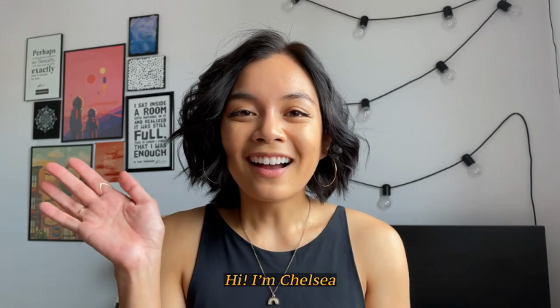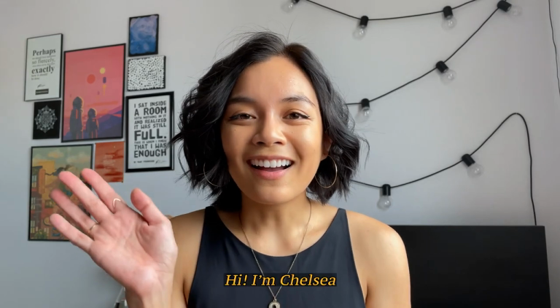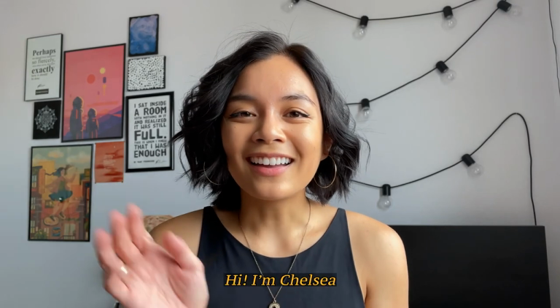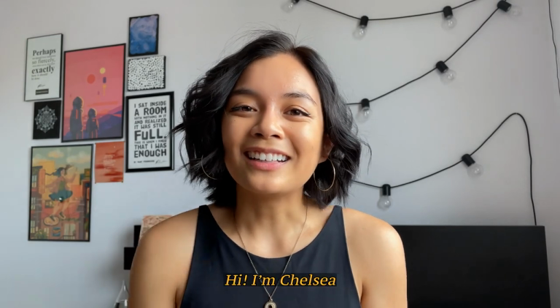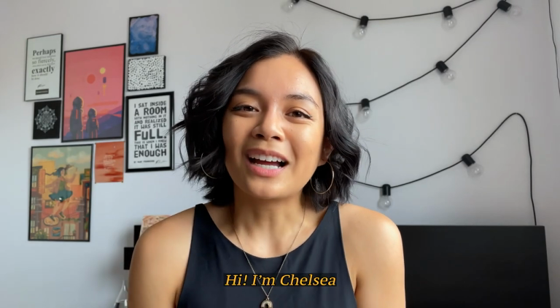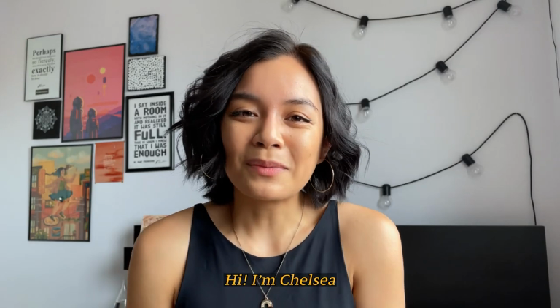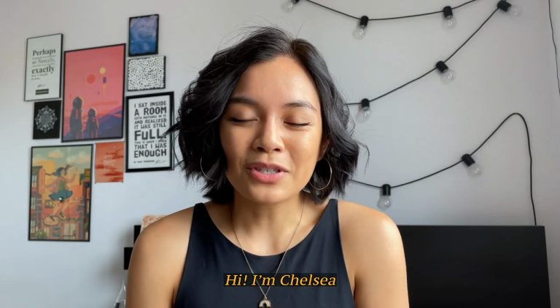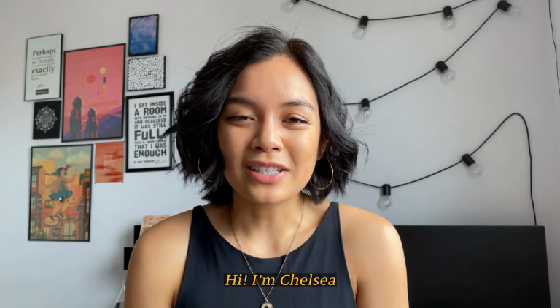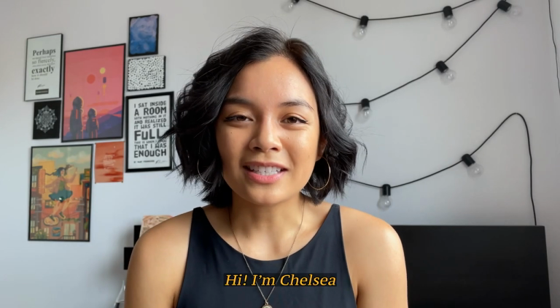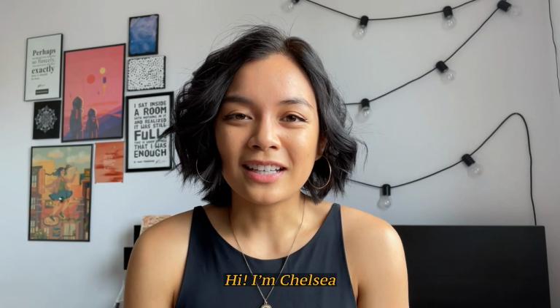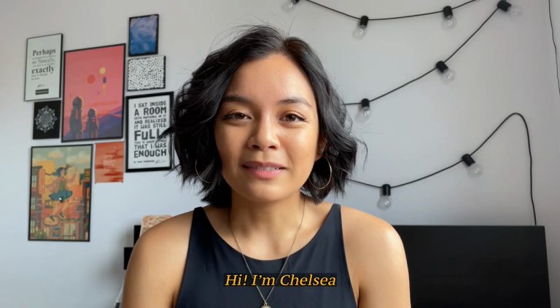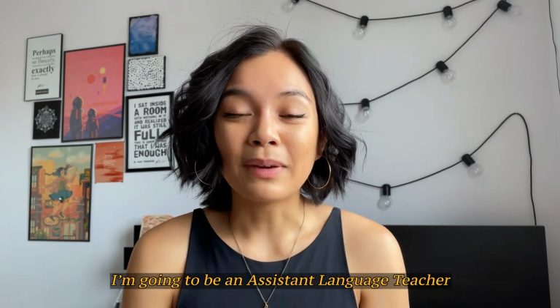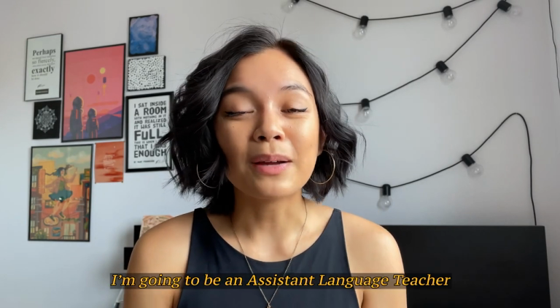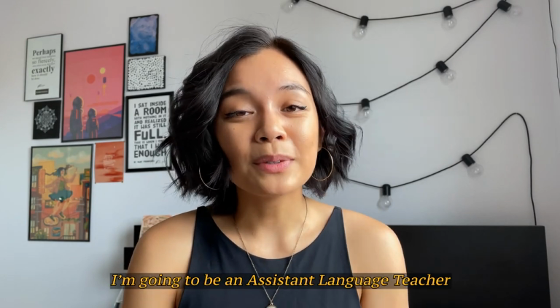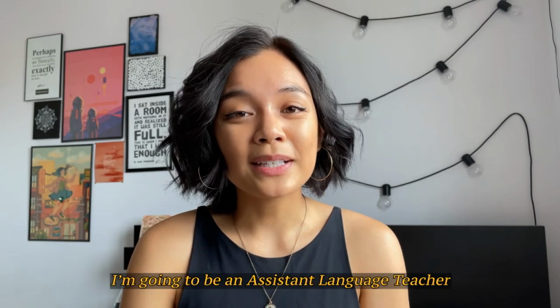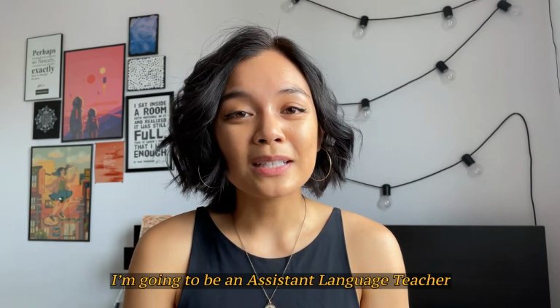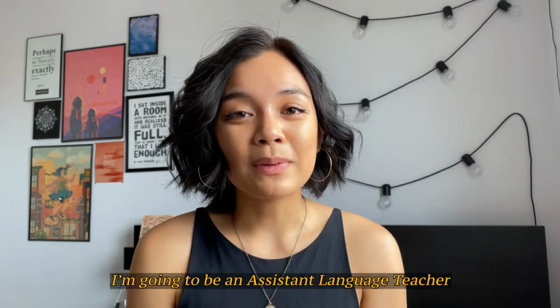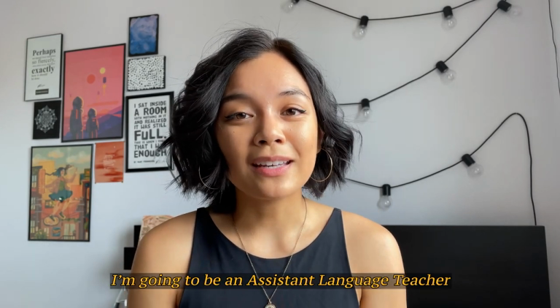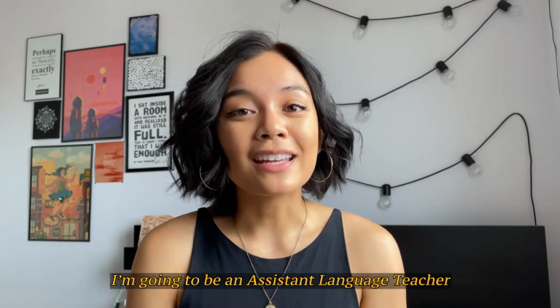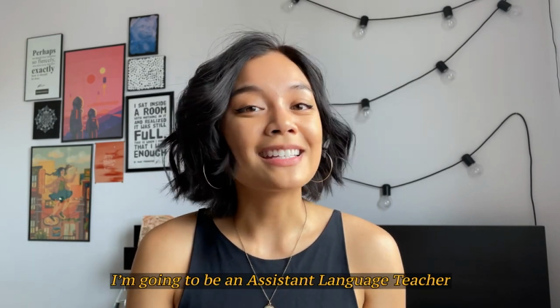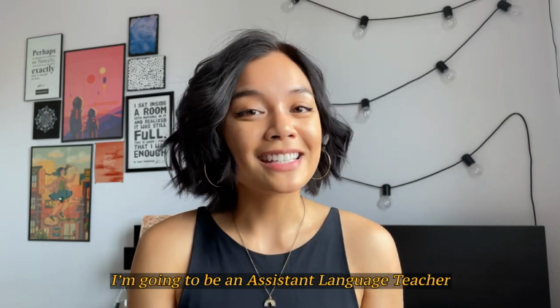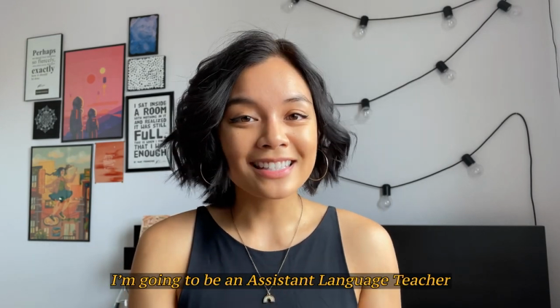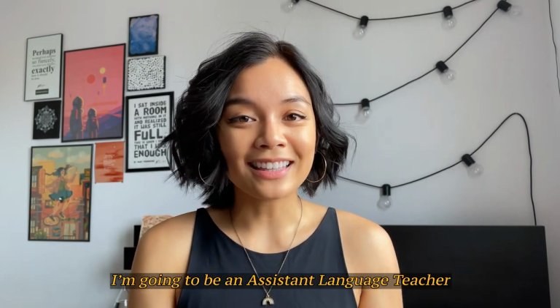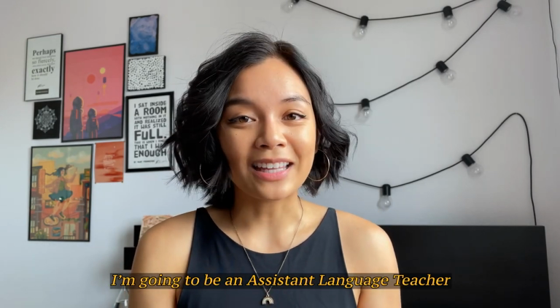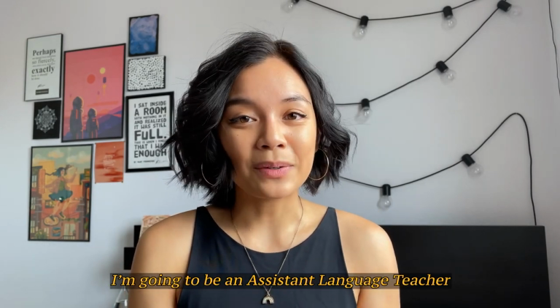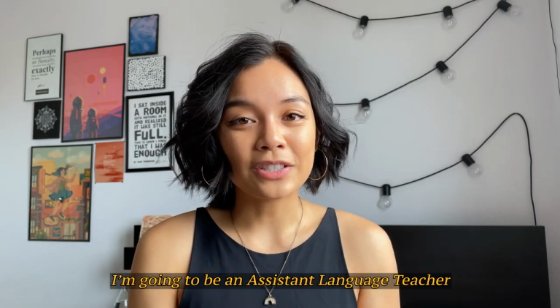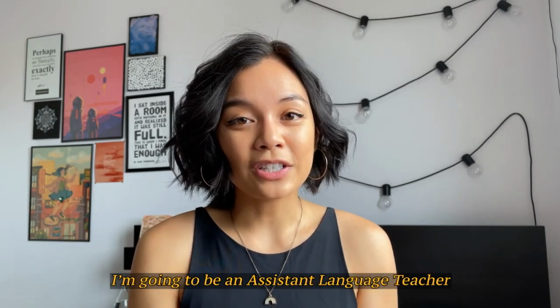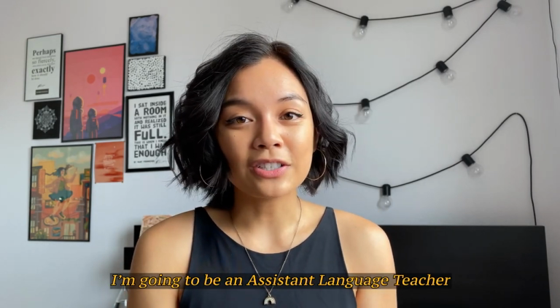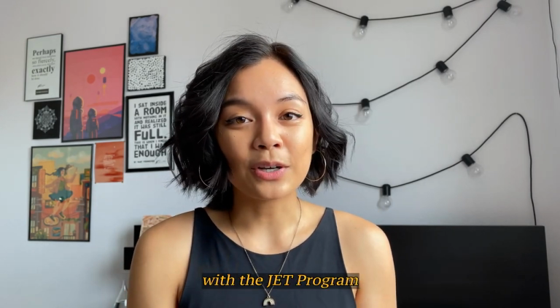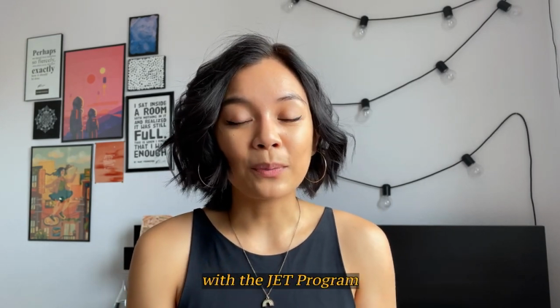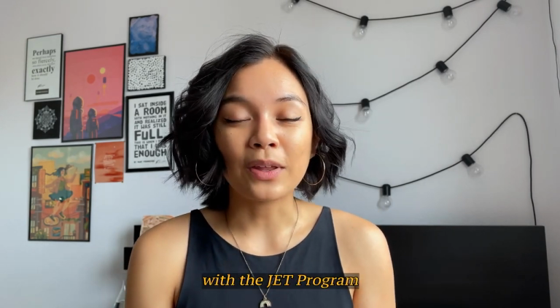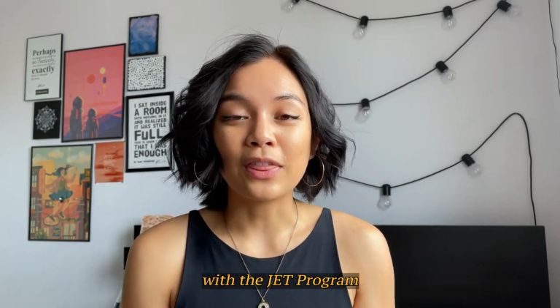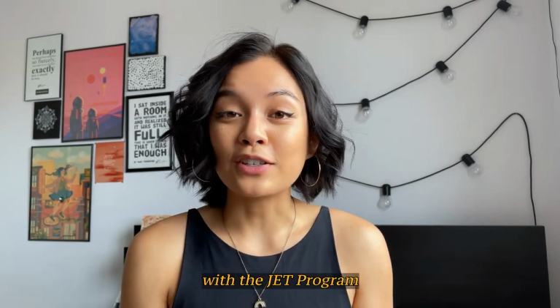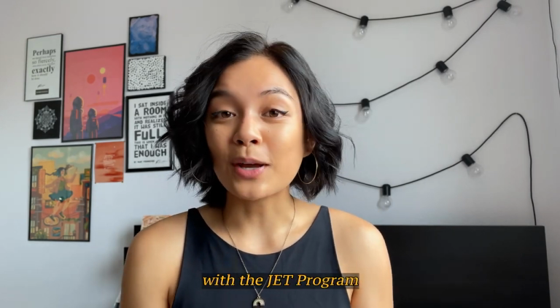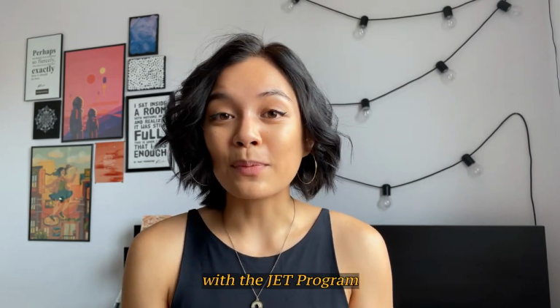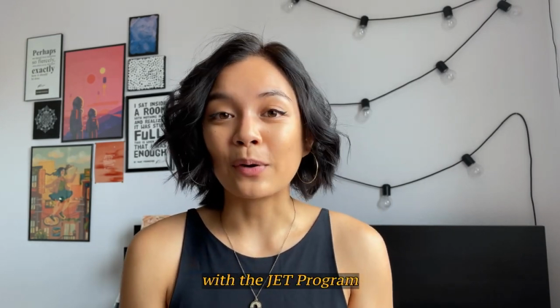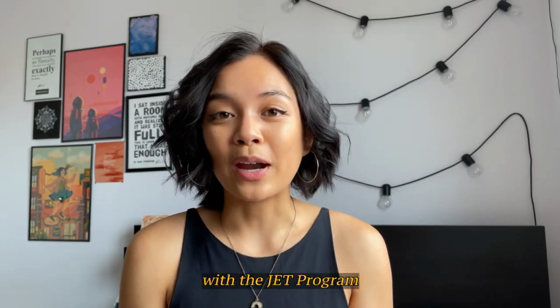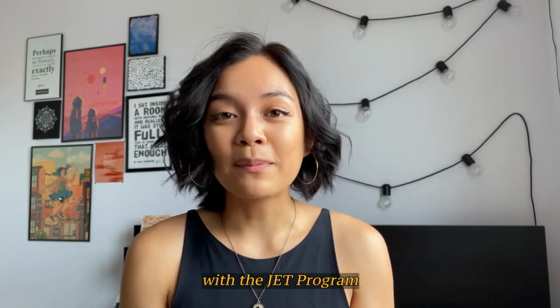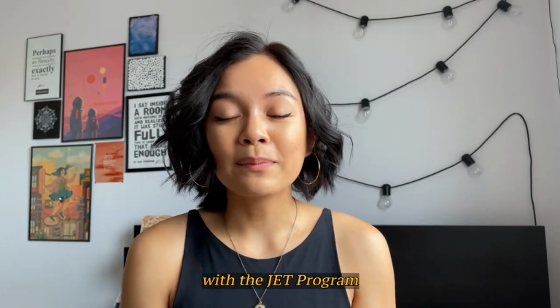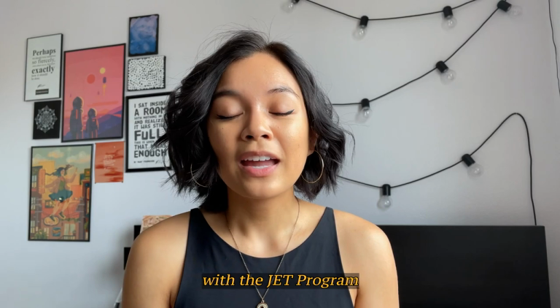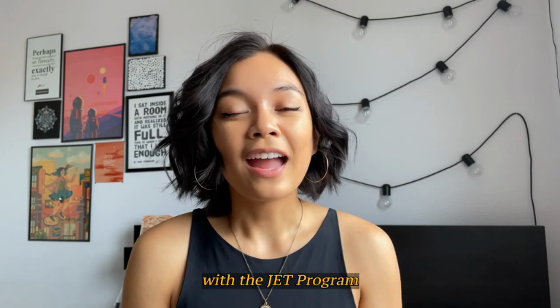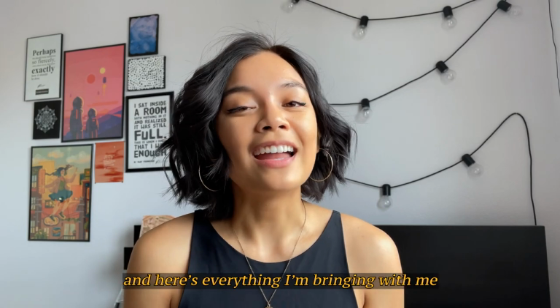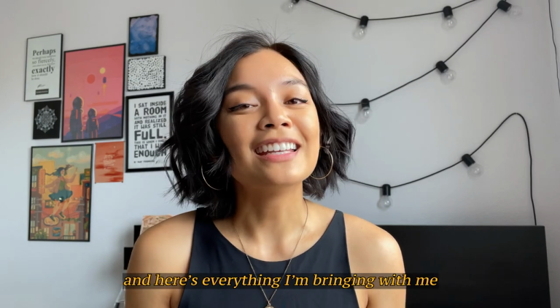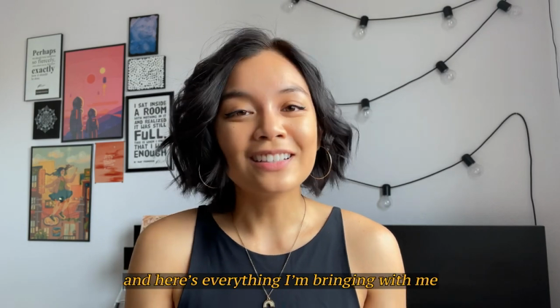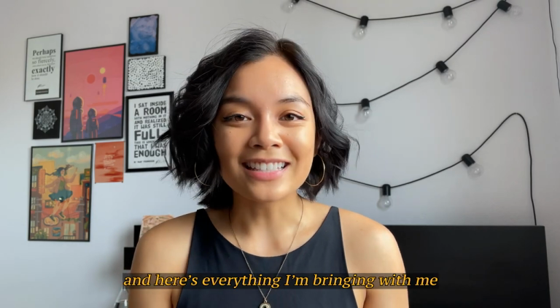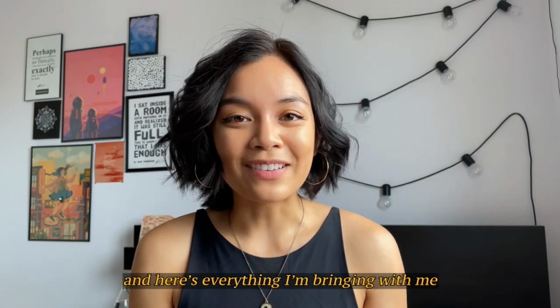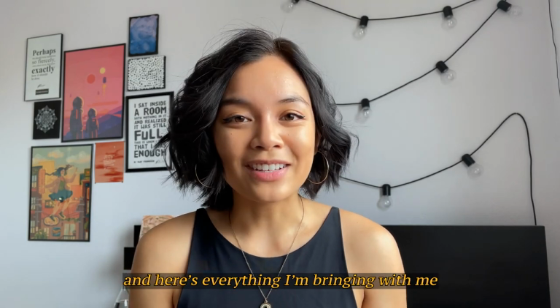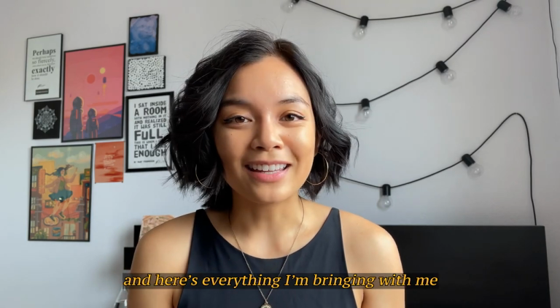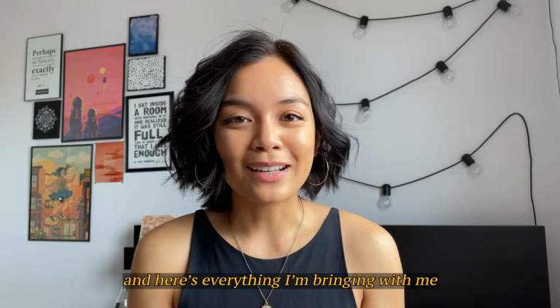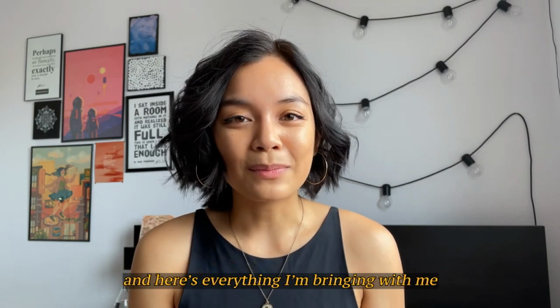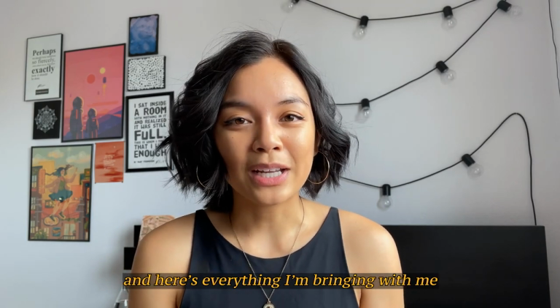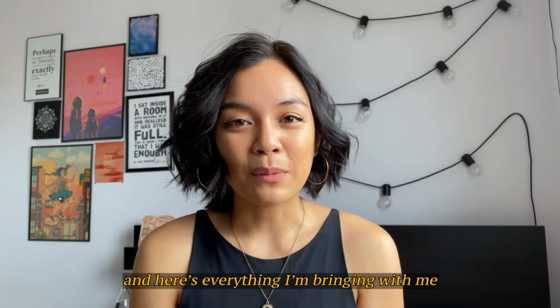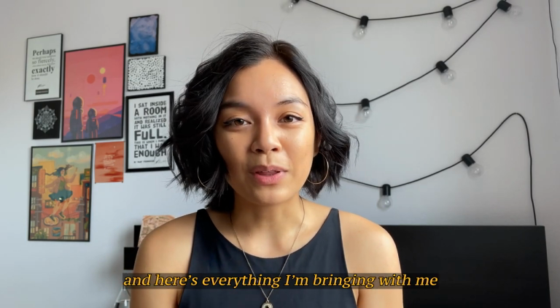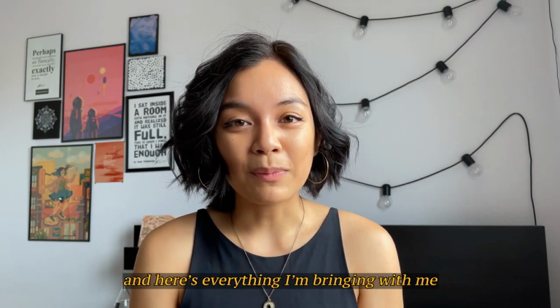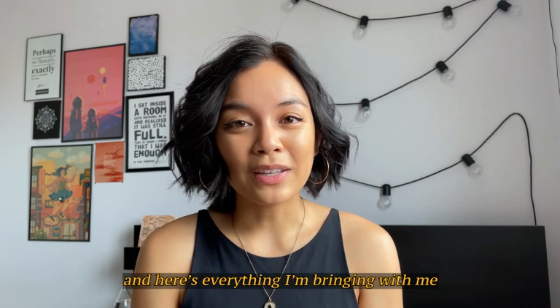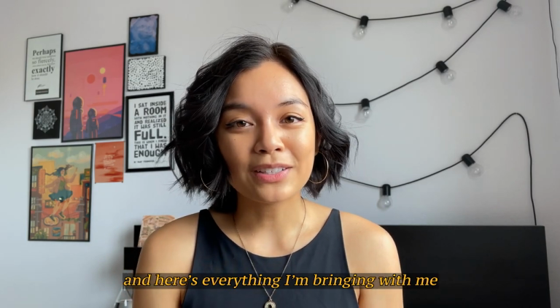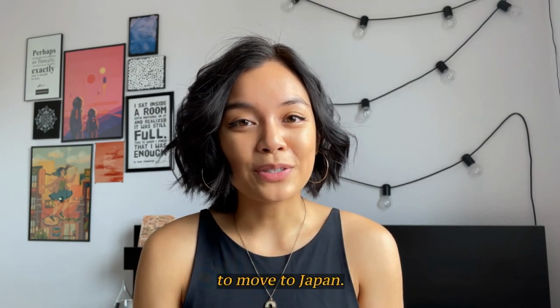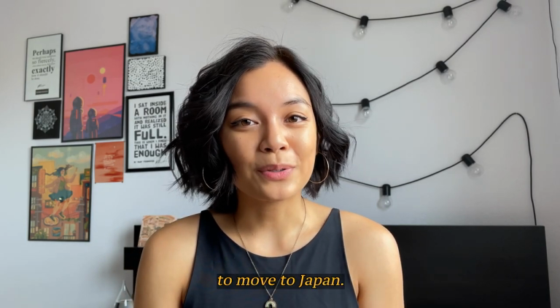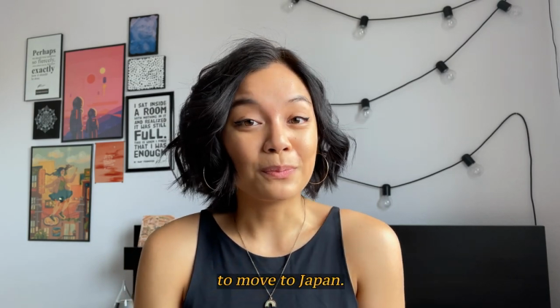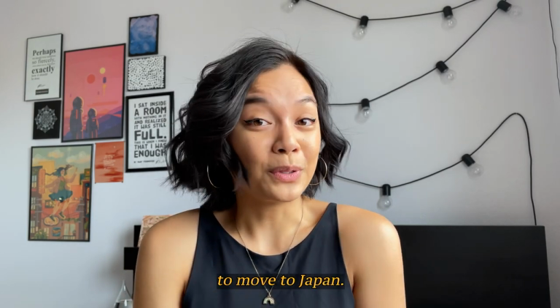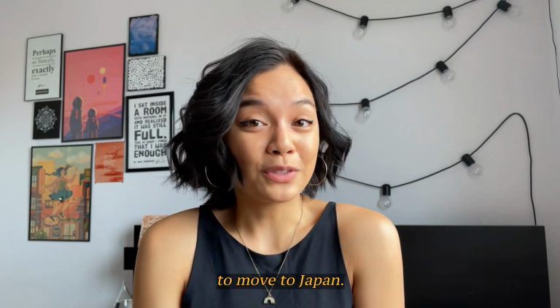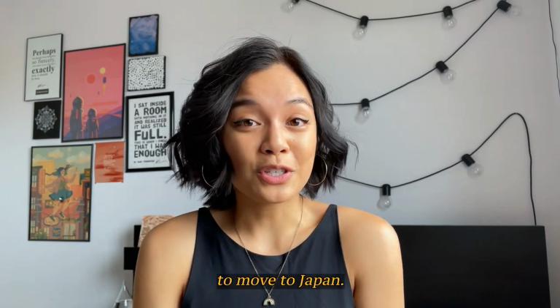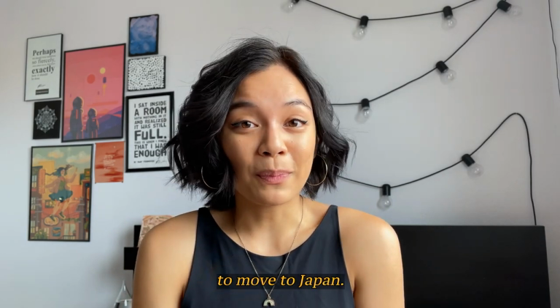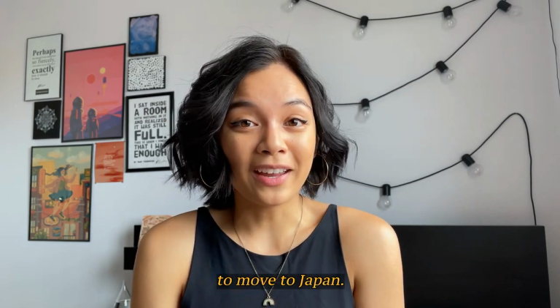Hi, I'm Chelsea. I'm going to be an assistant language teacher with the JET program, and here's everything I'm bringing with me to move to Japan.